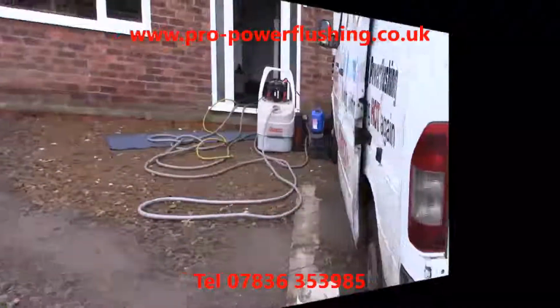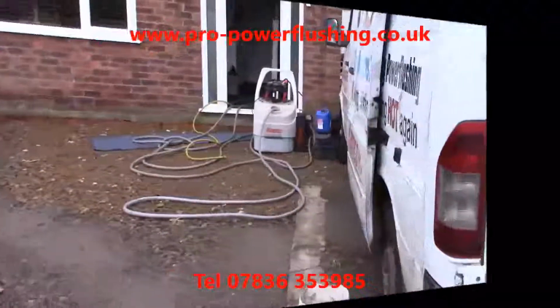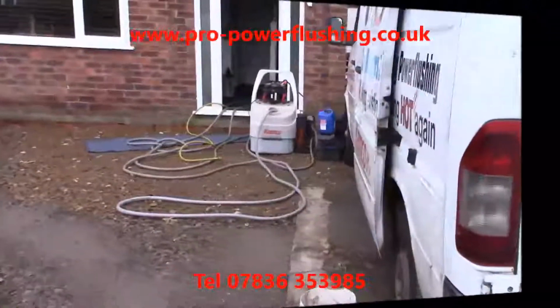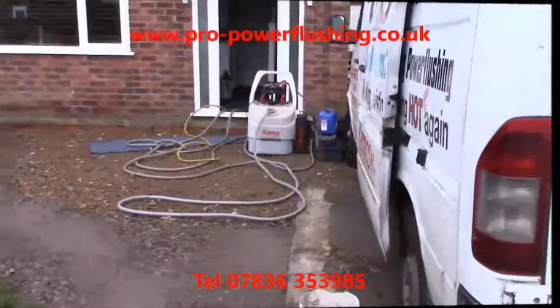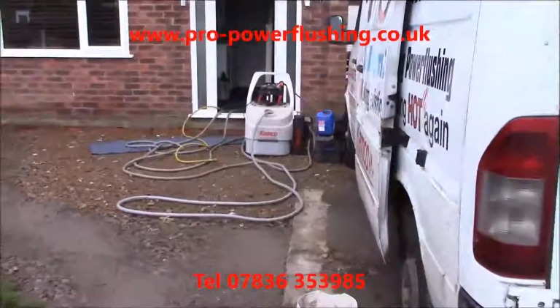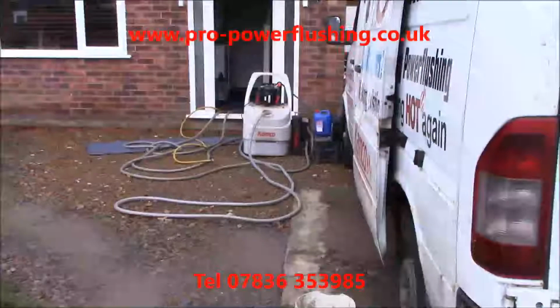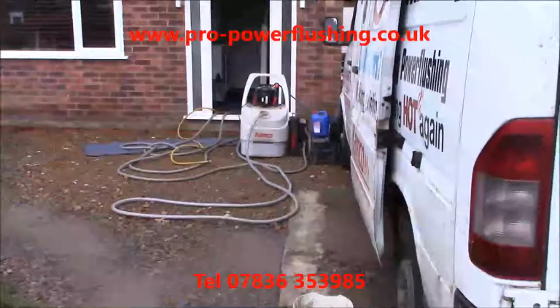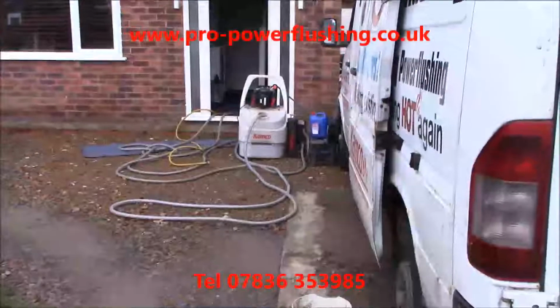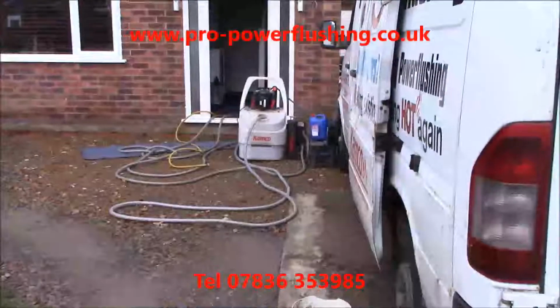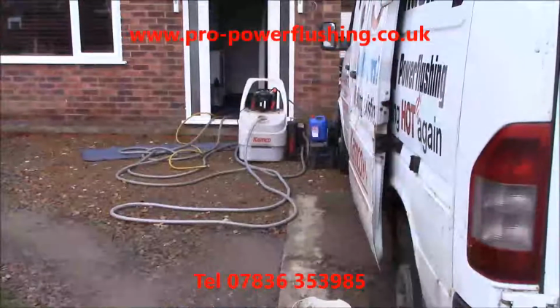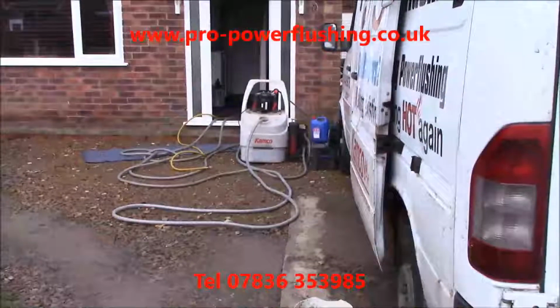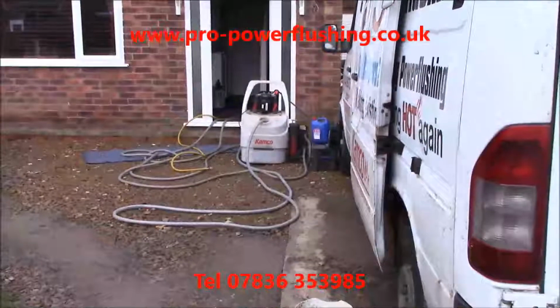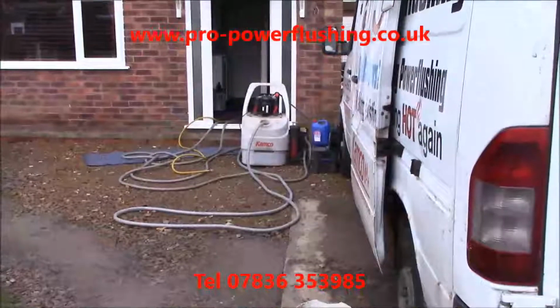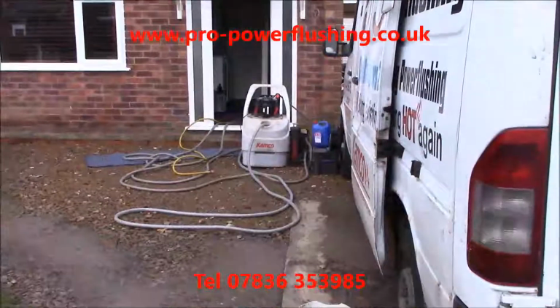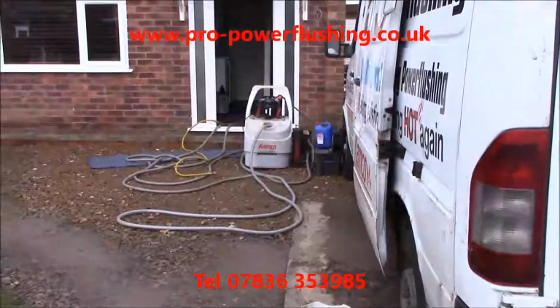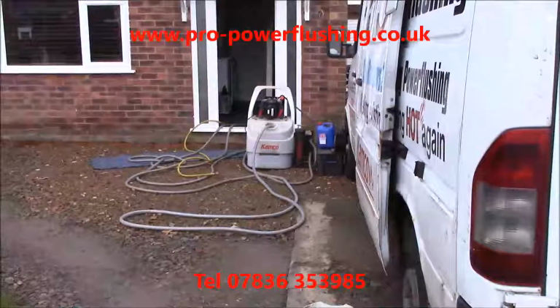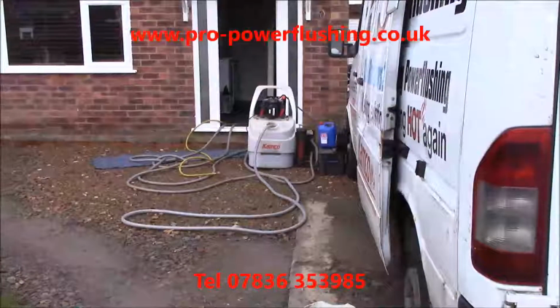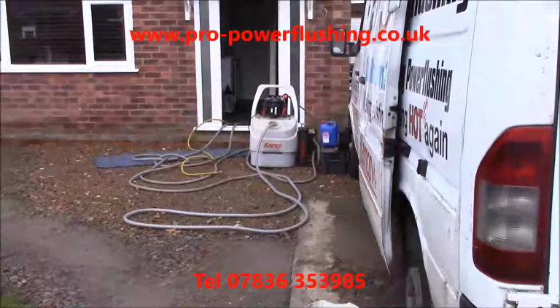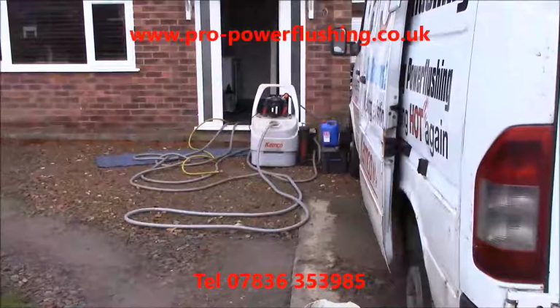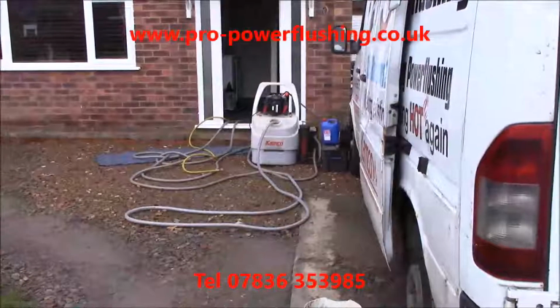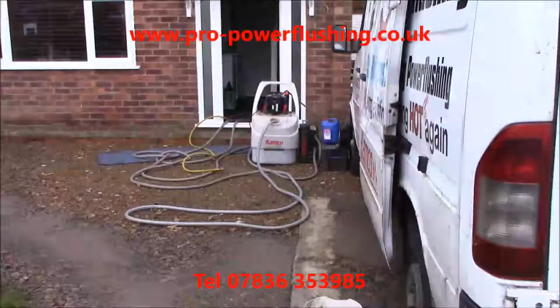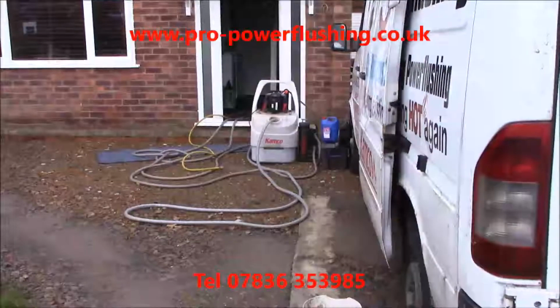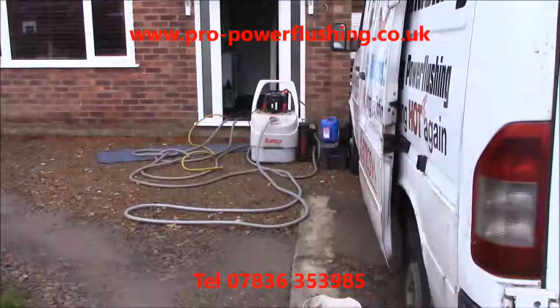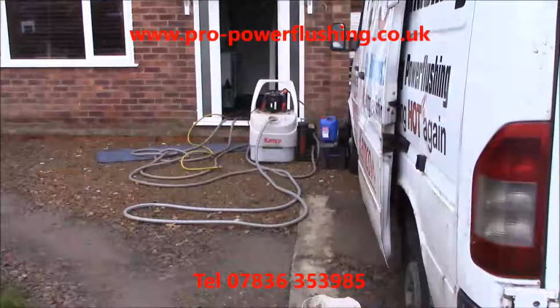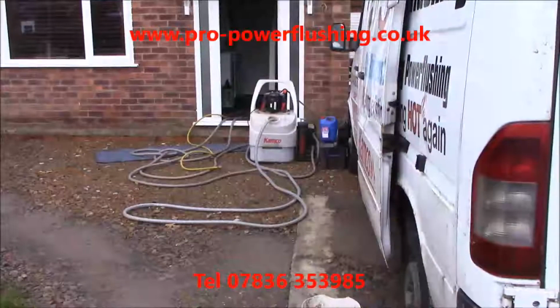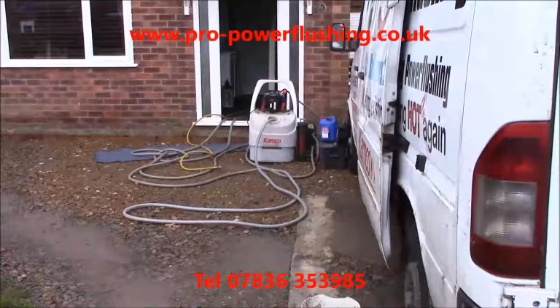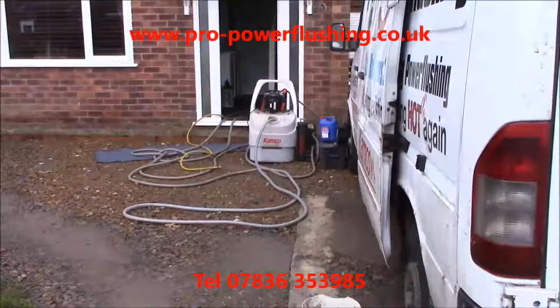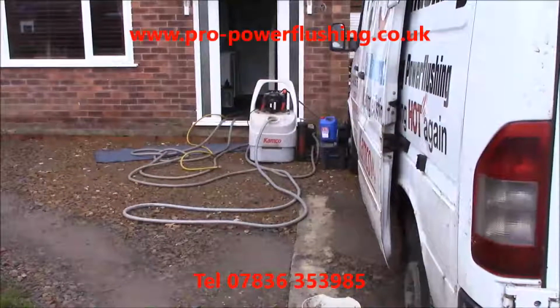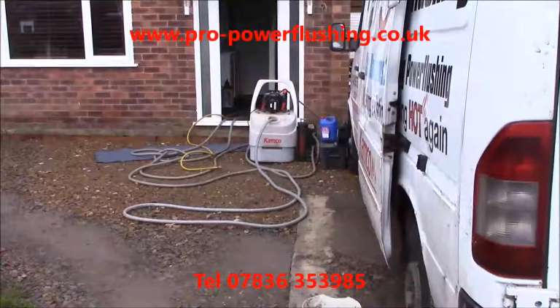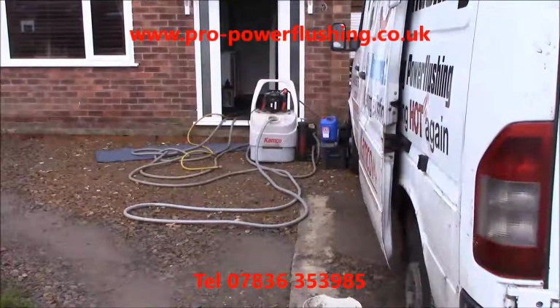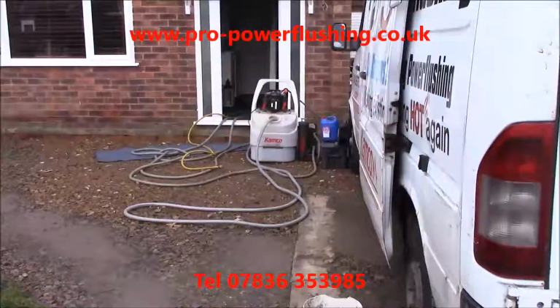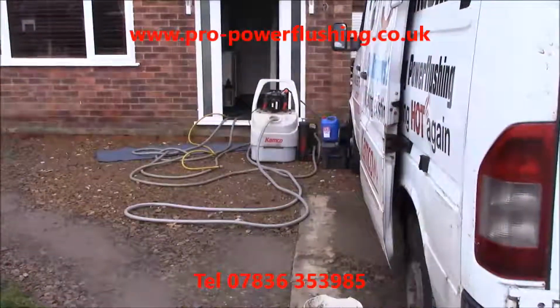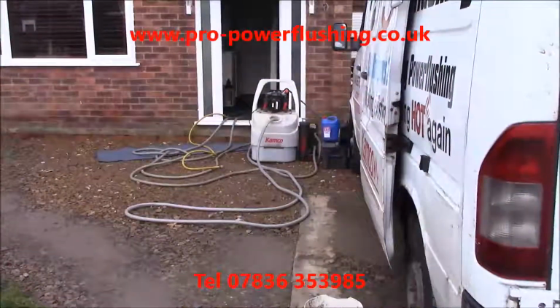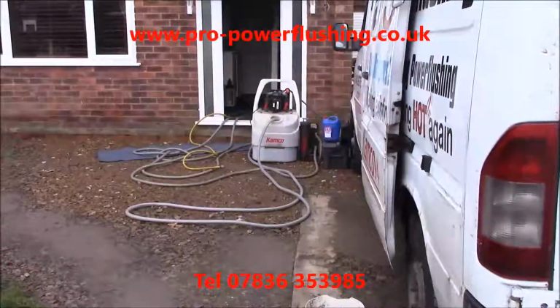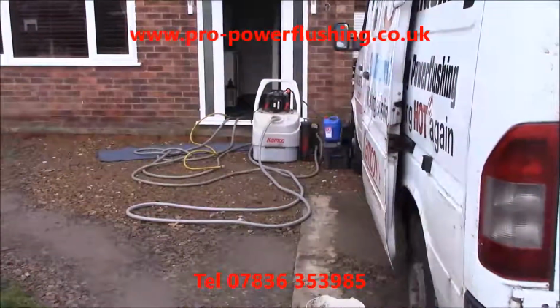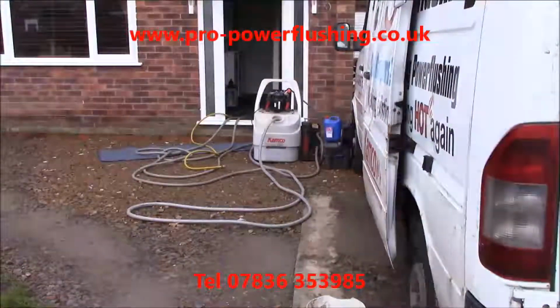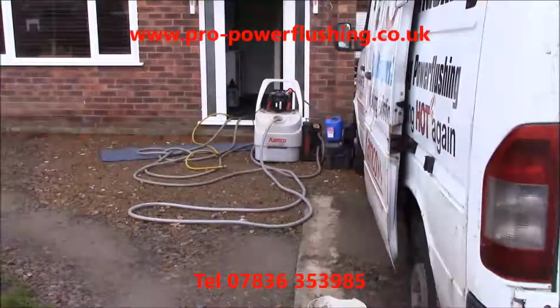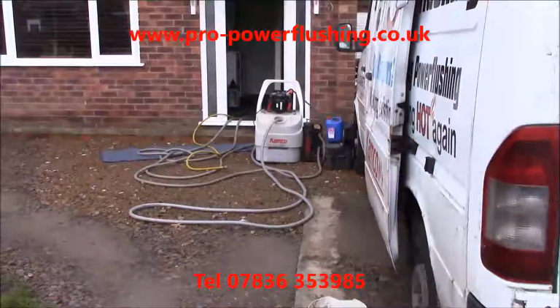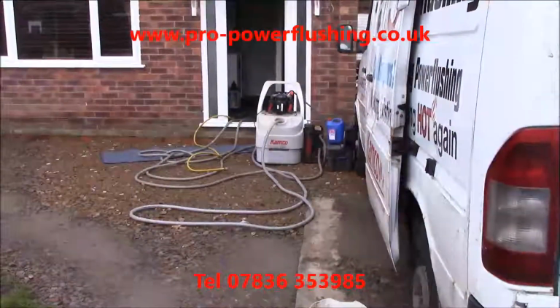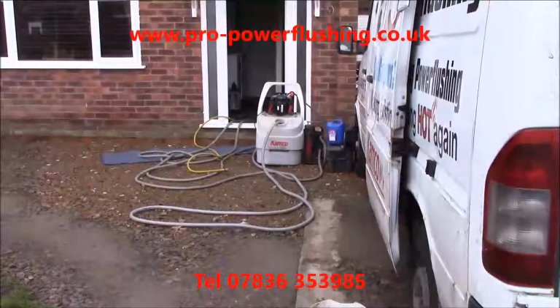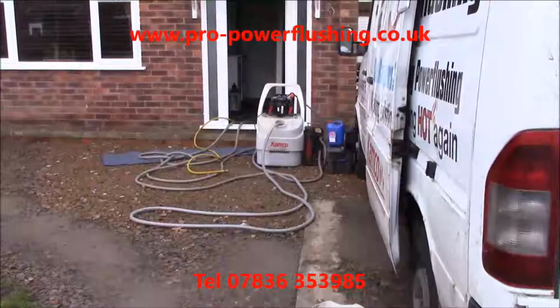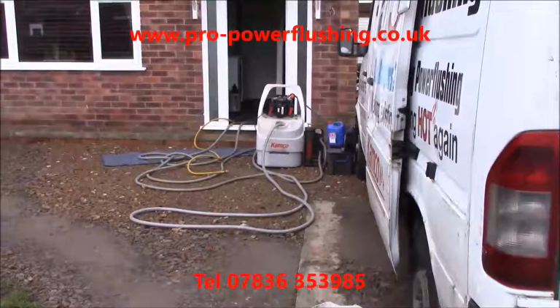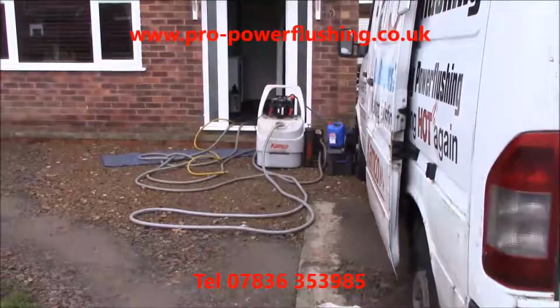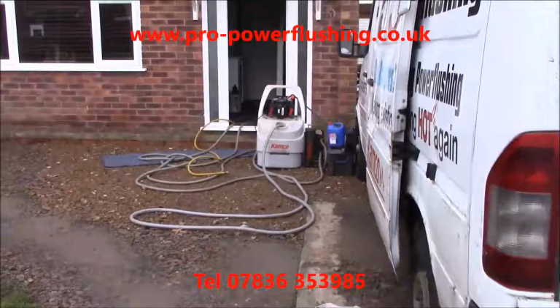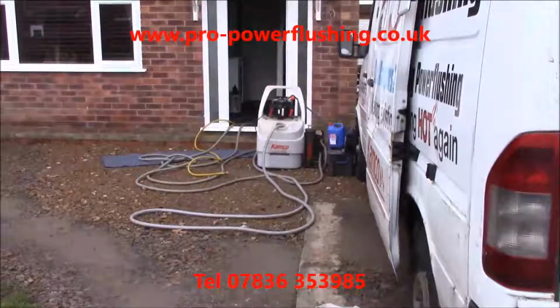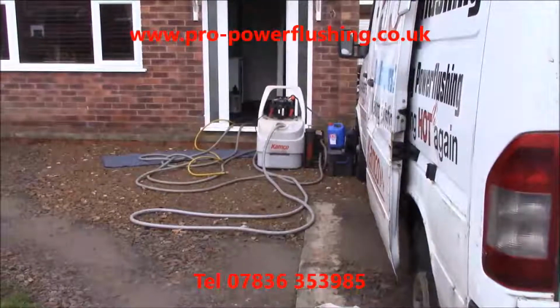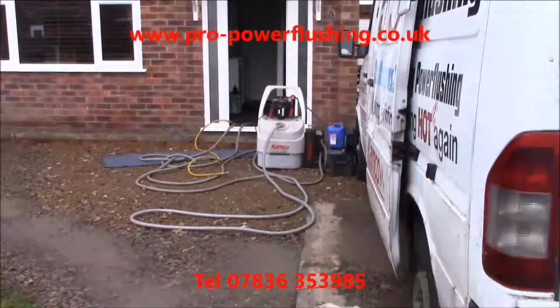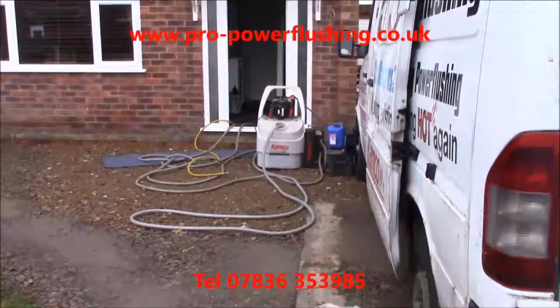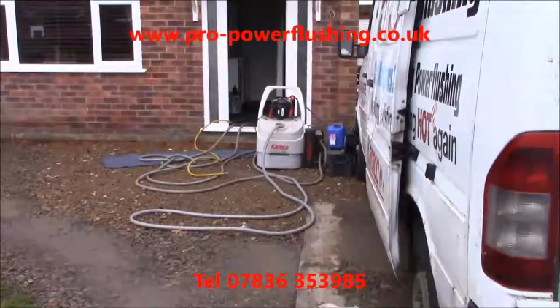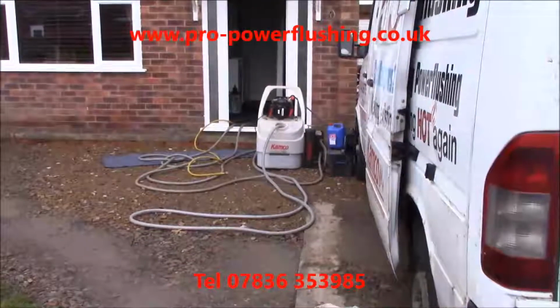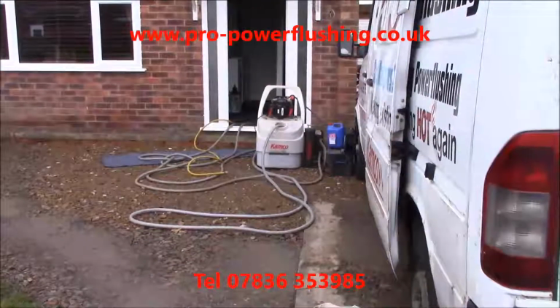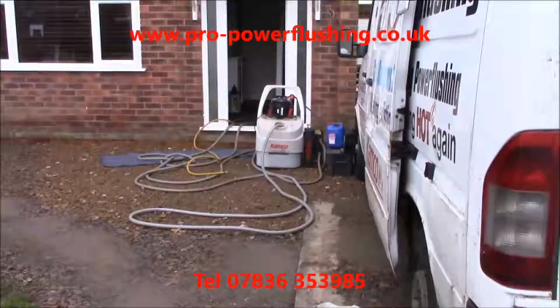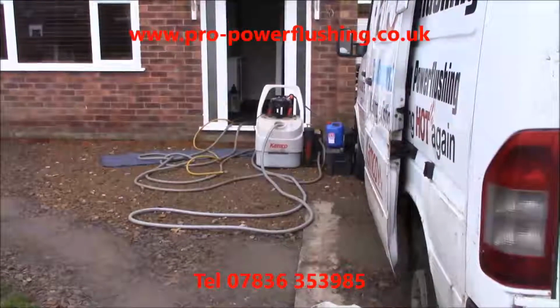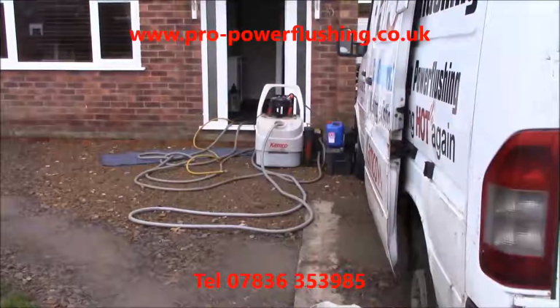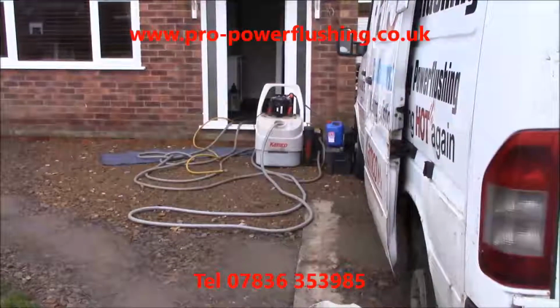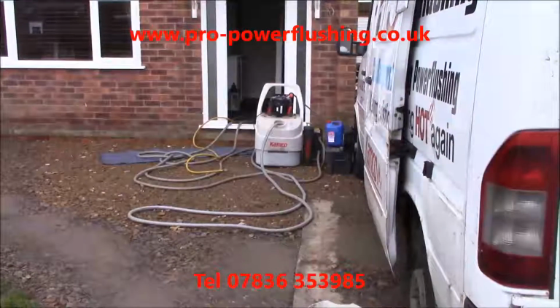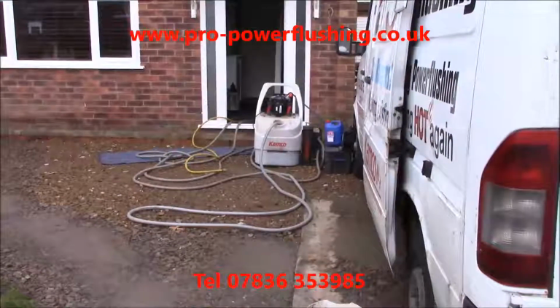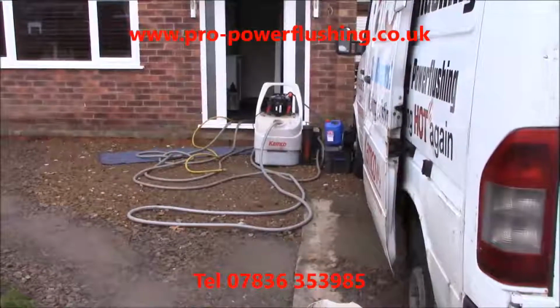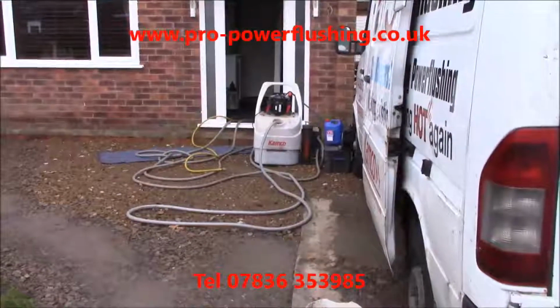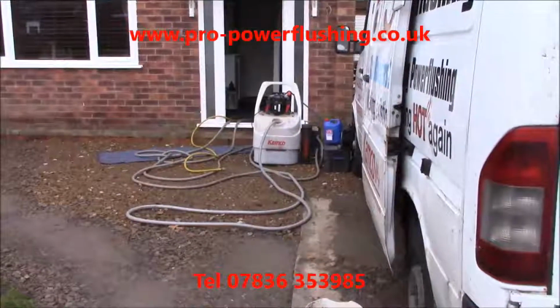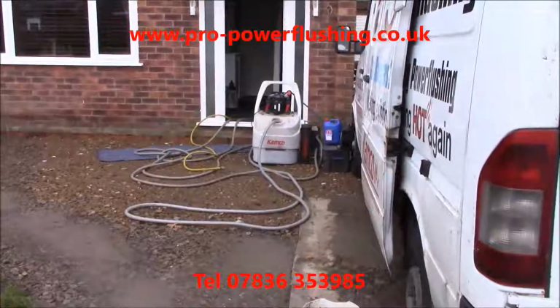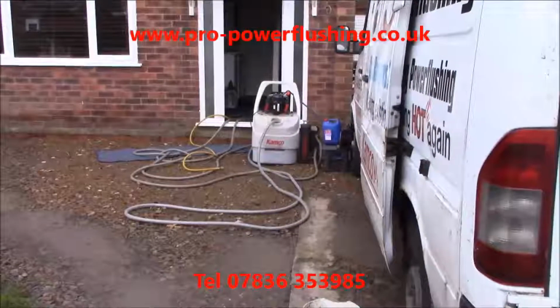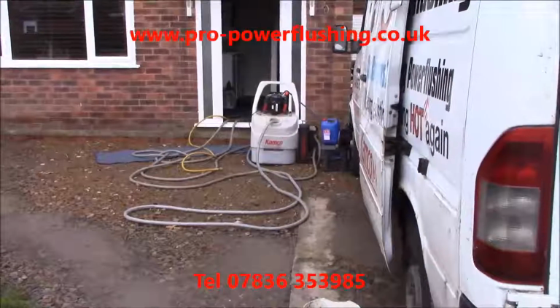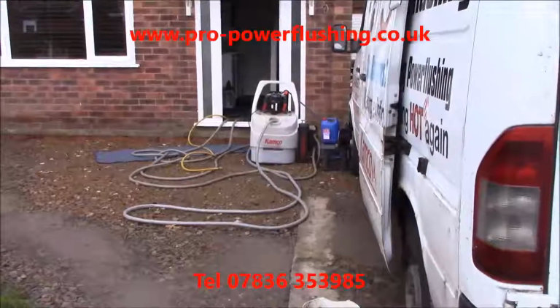Pro Power Flushing, telephone number 07836353985. We're in Preston today doing a power flush.